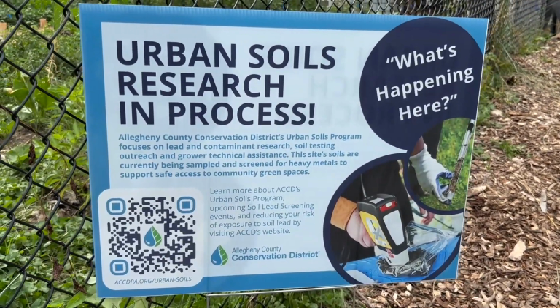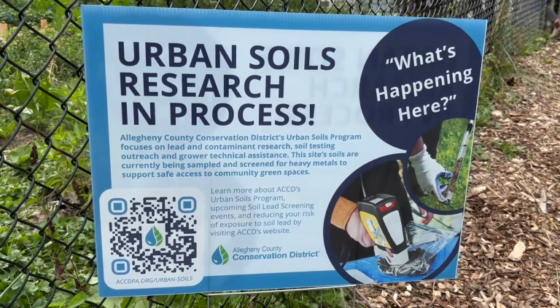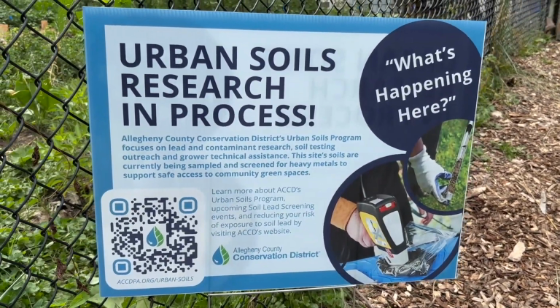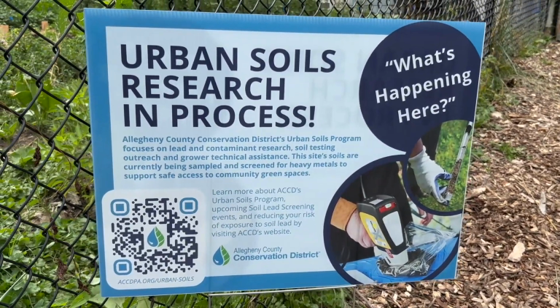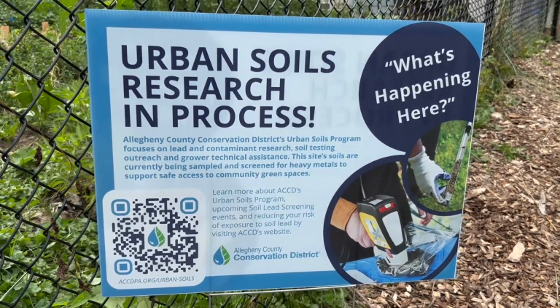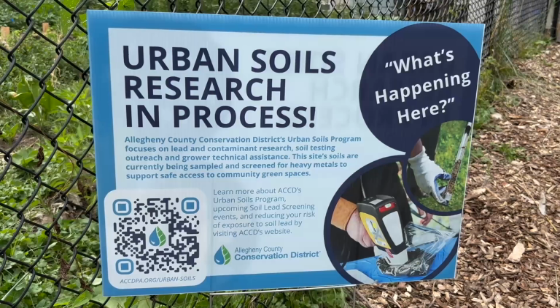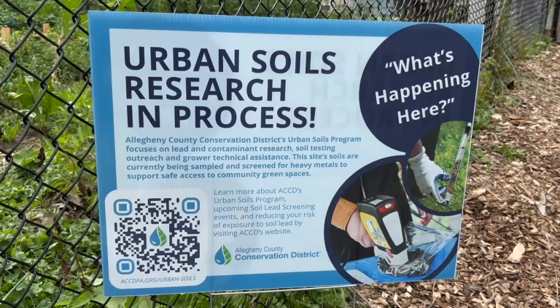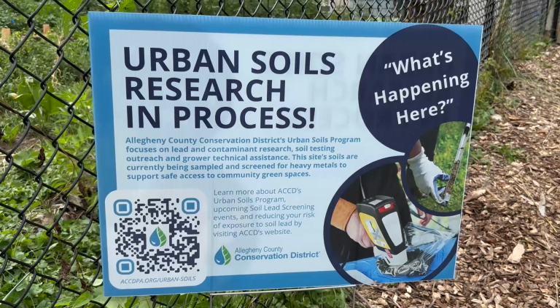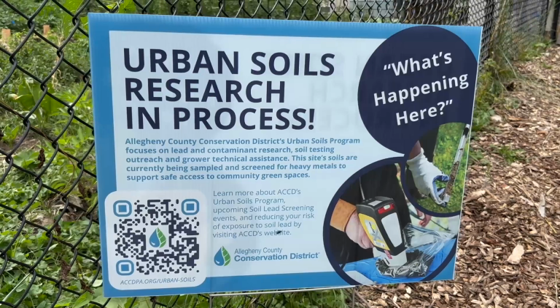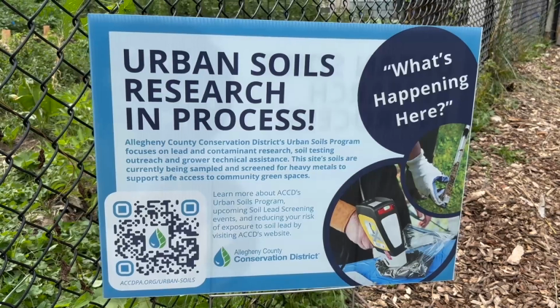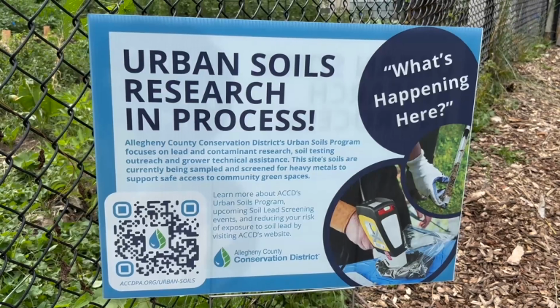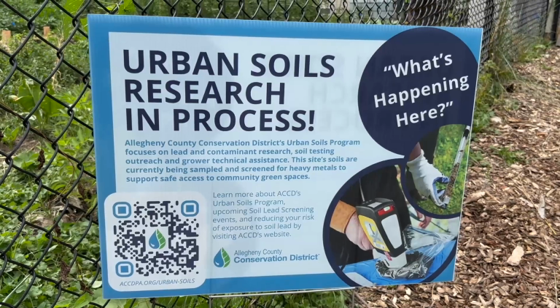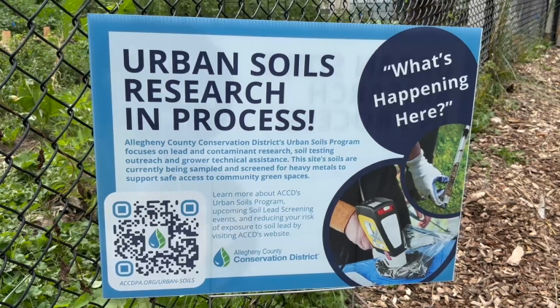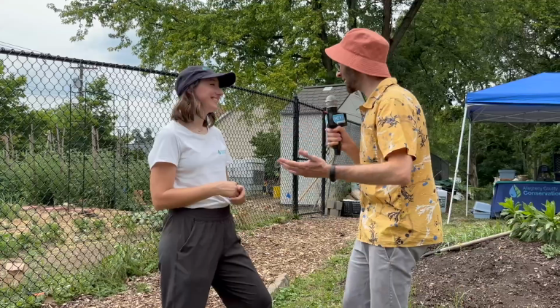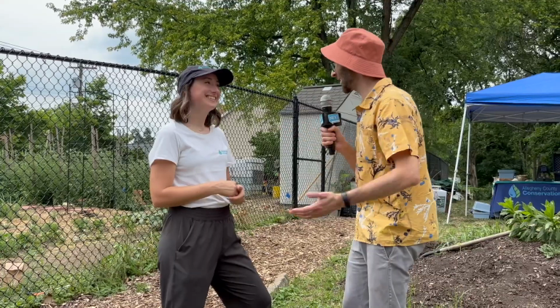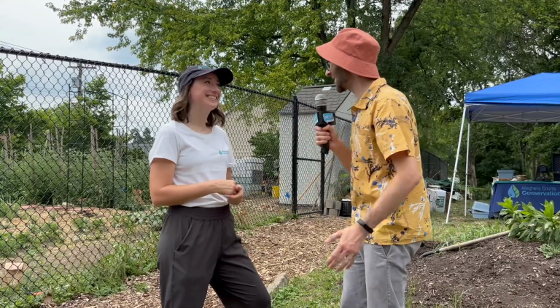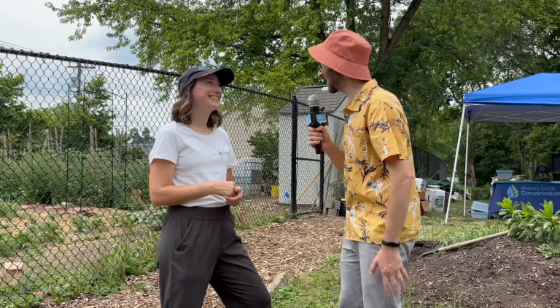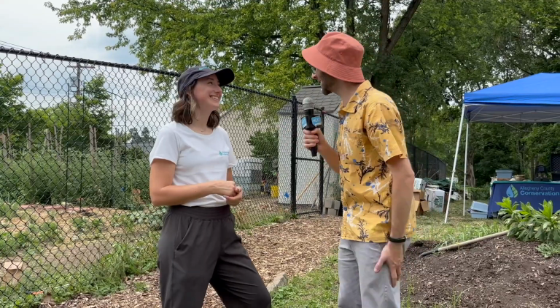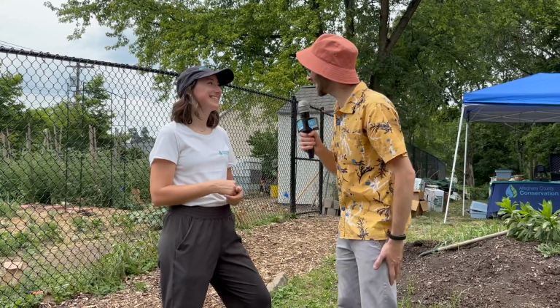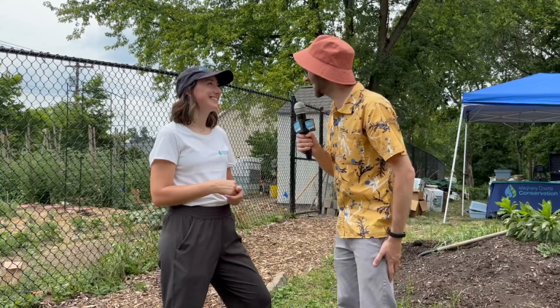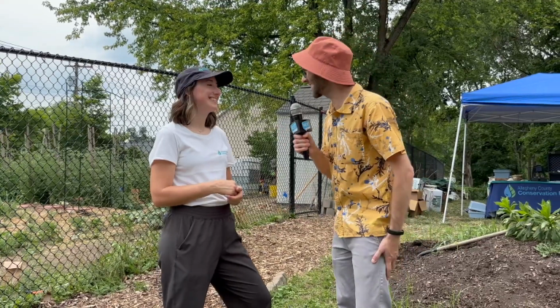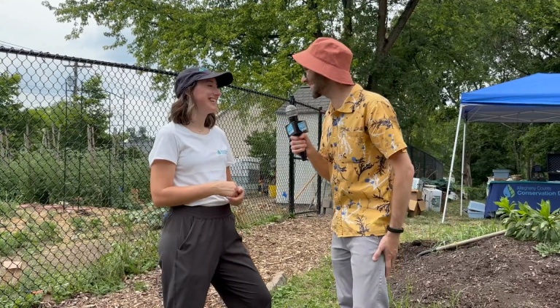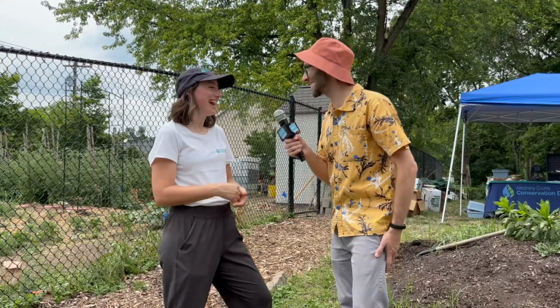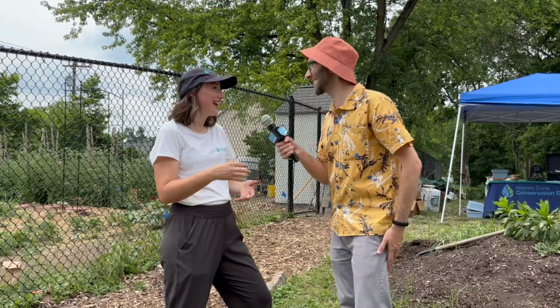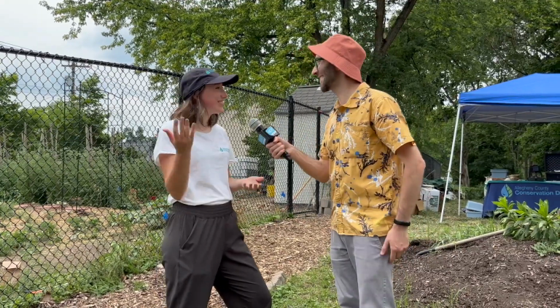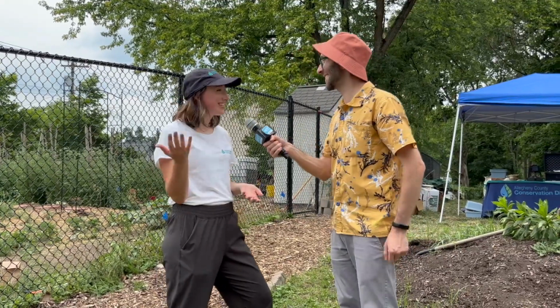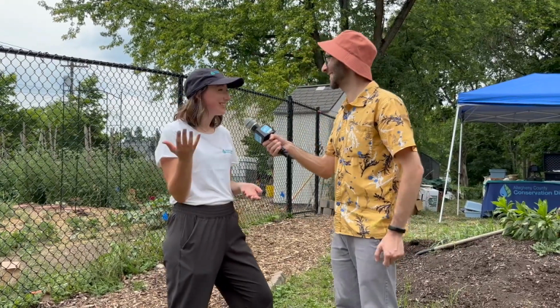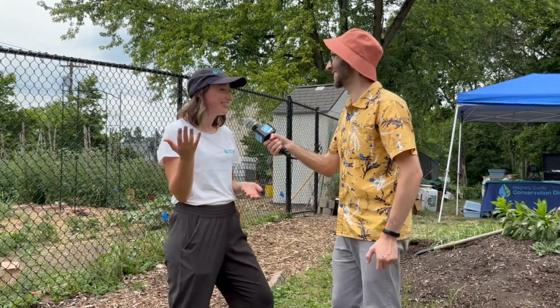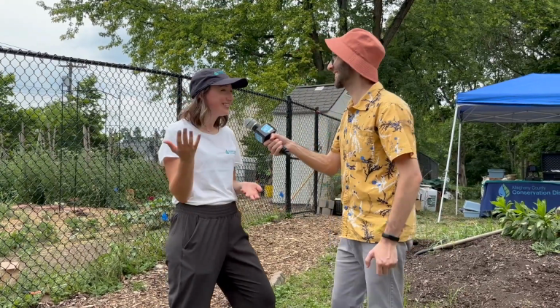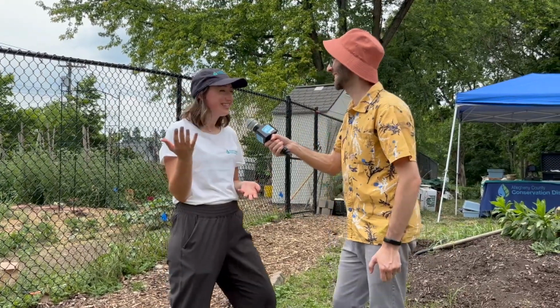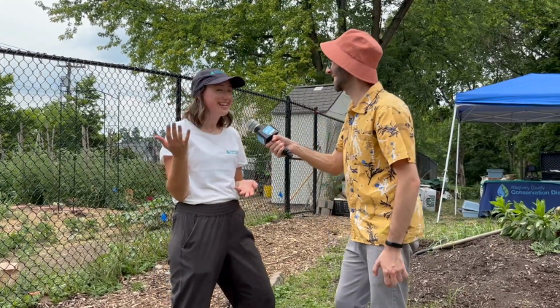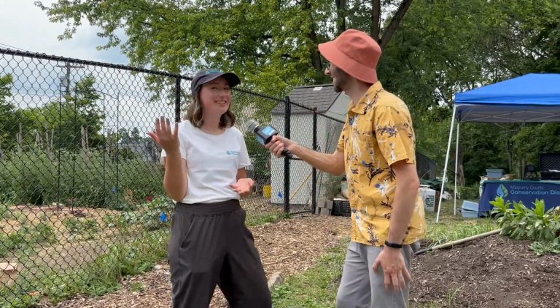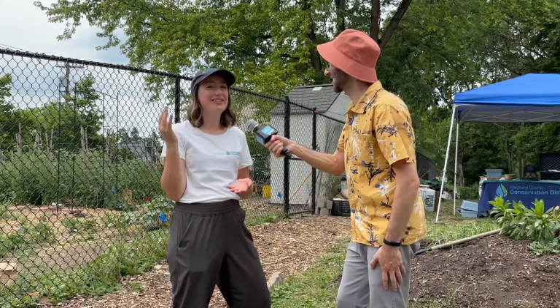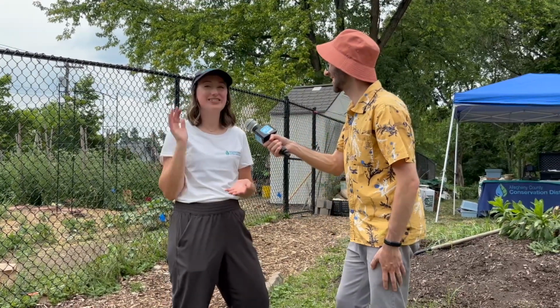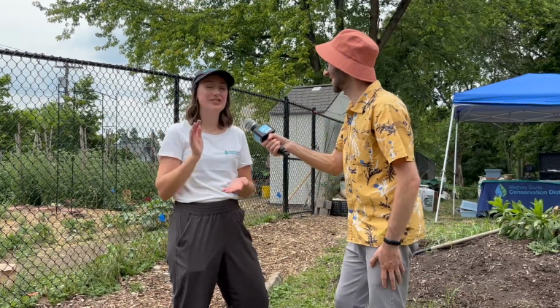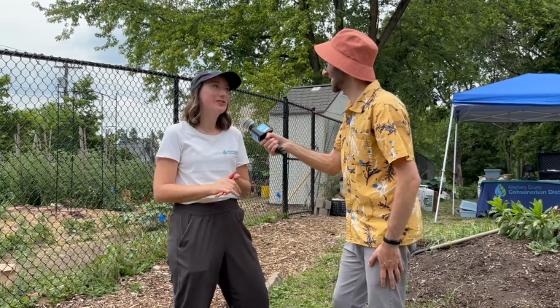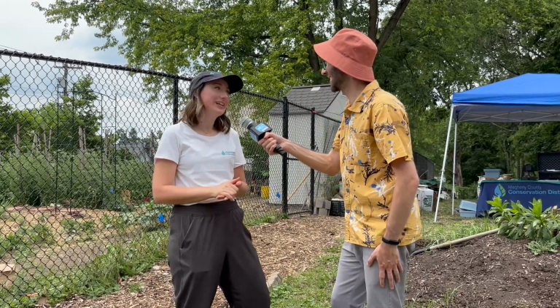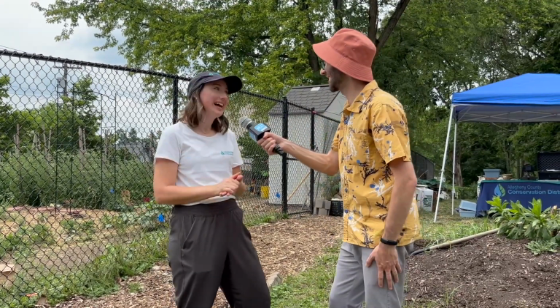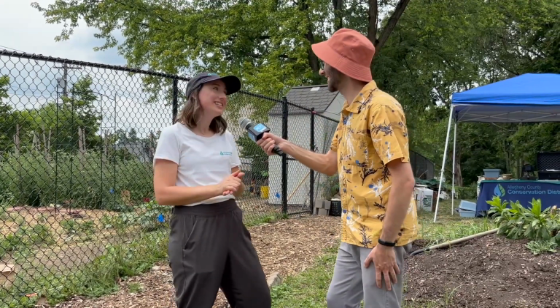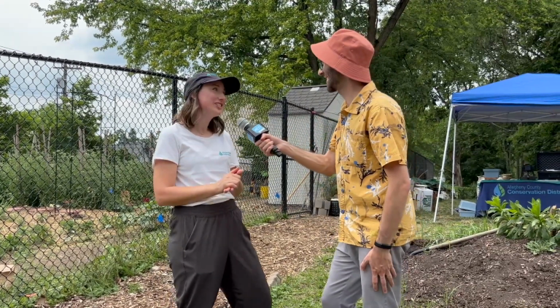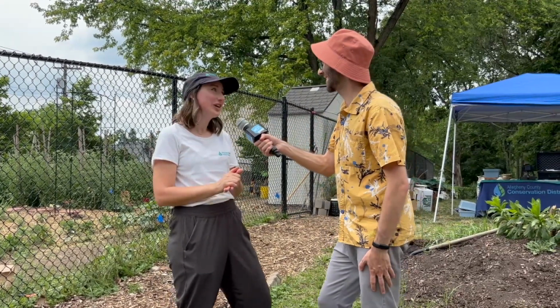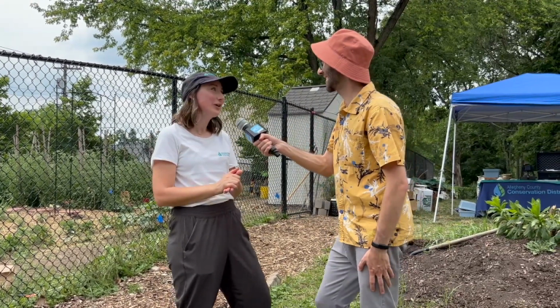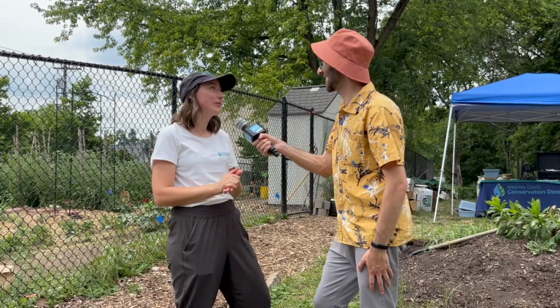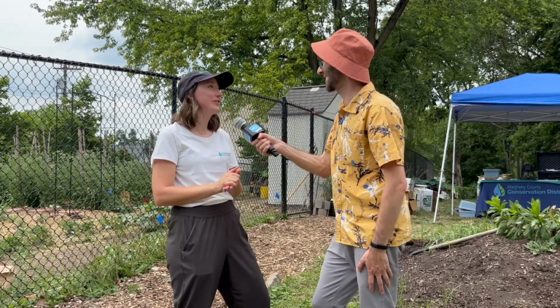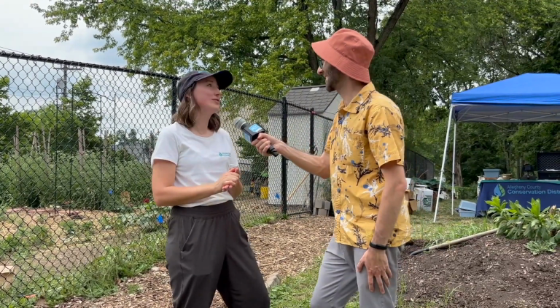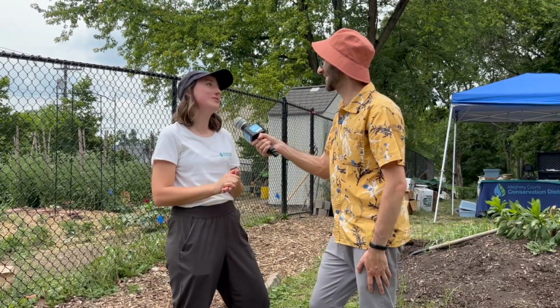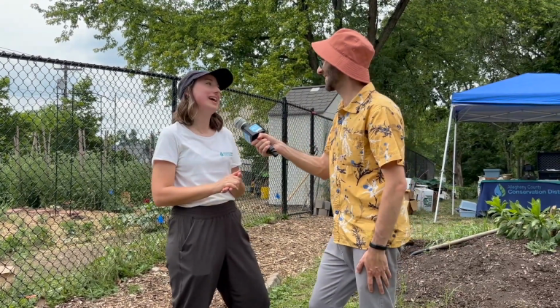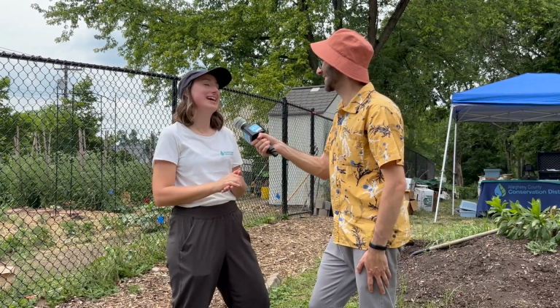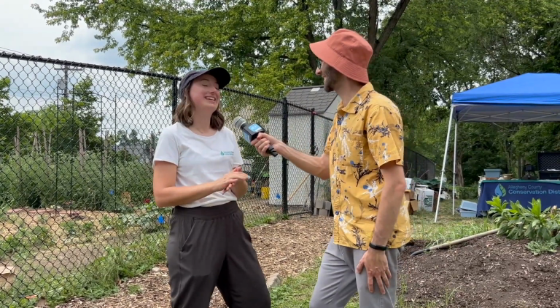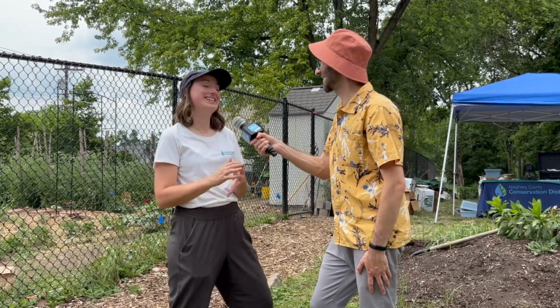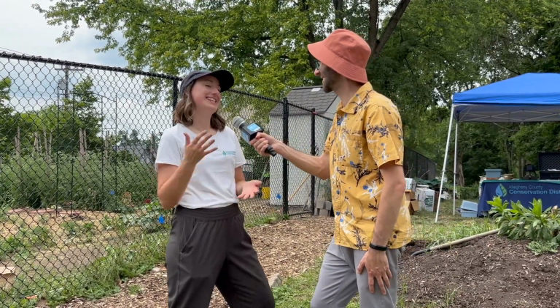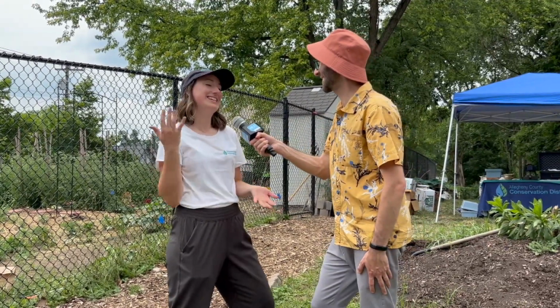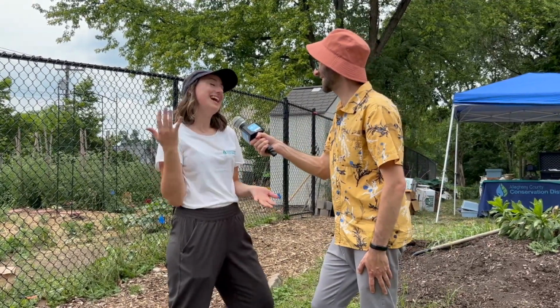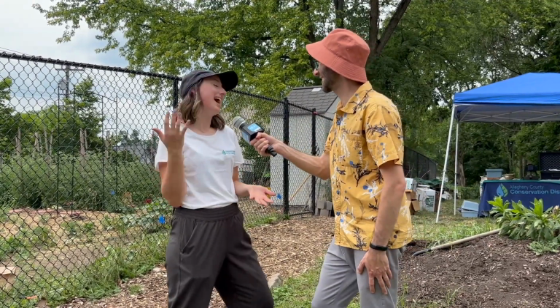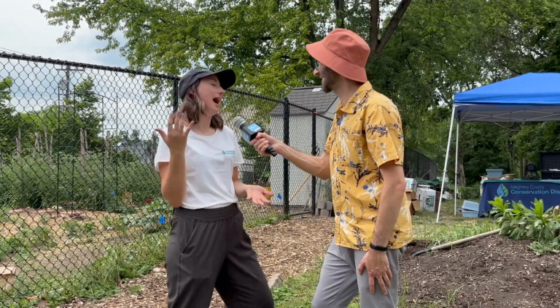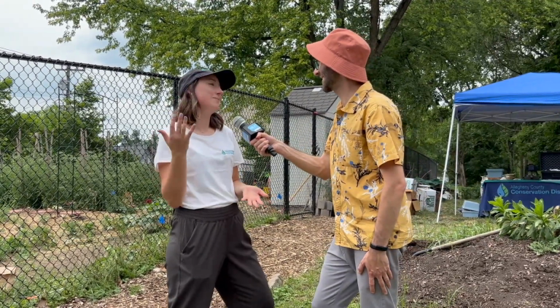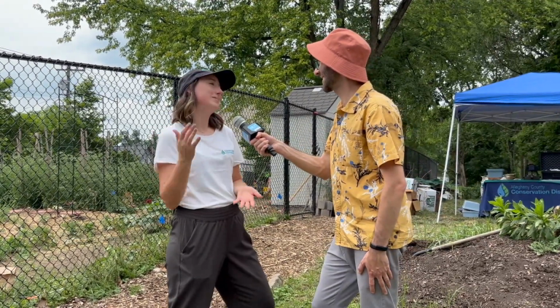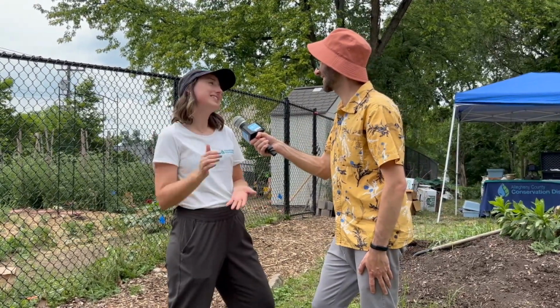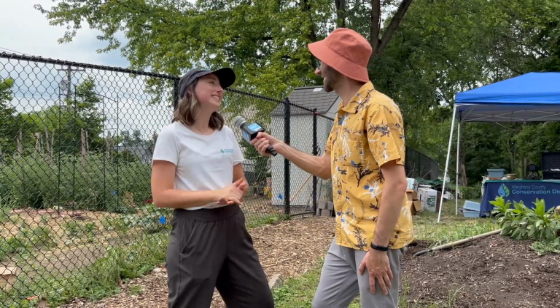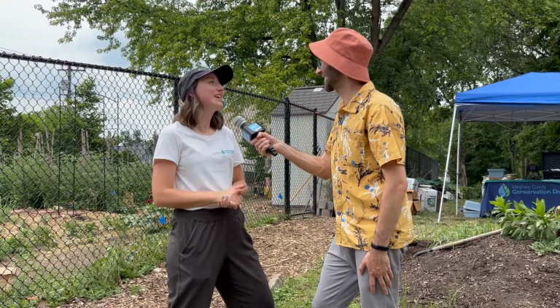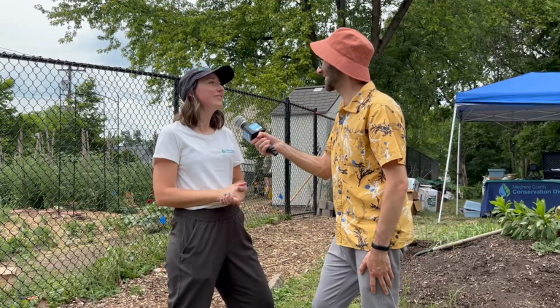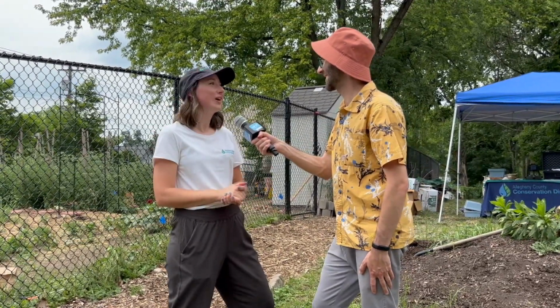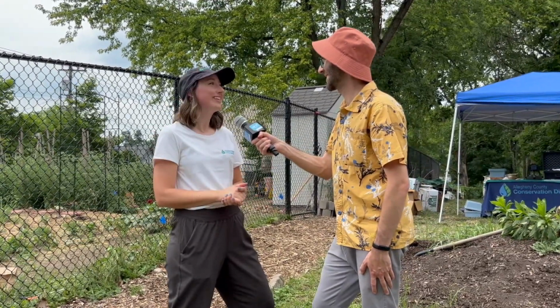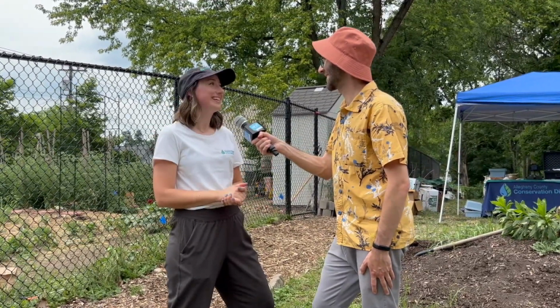Thank you so much for the tour and the demonstration. This was so cool. Absolutely, so glad to share it with you. Happy safe gardening.